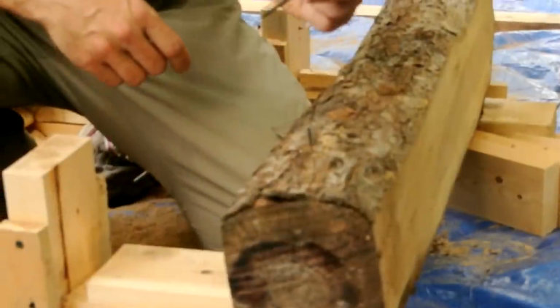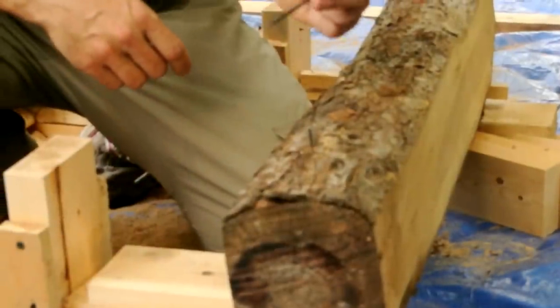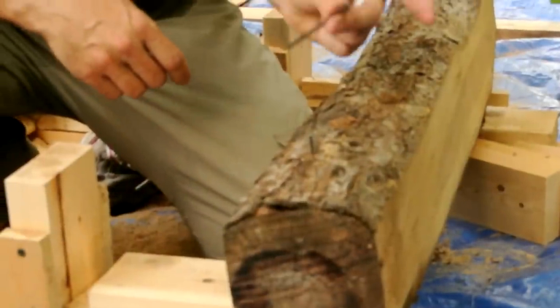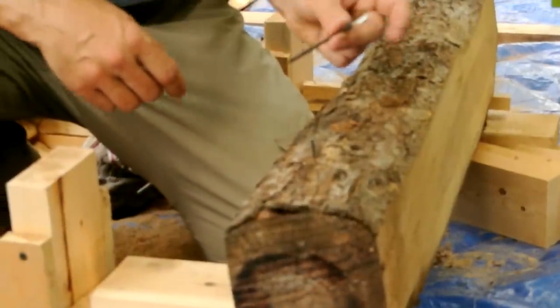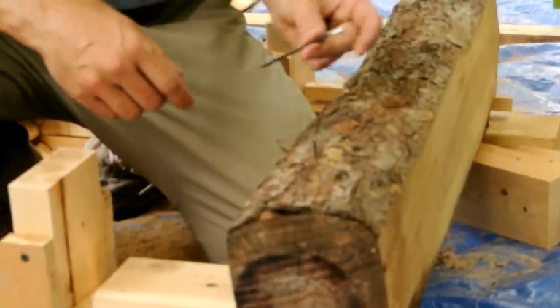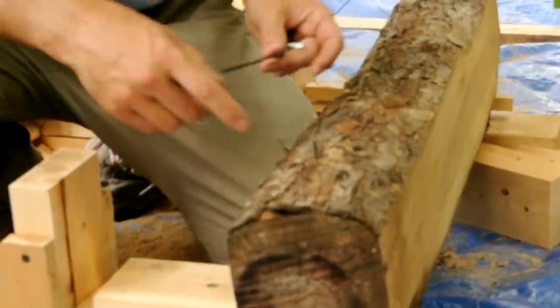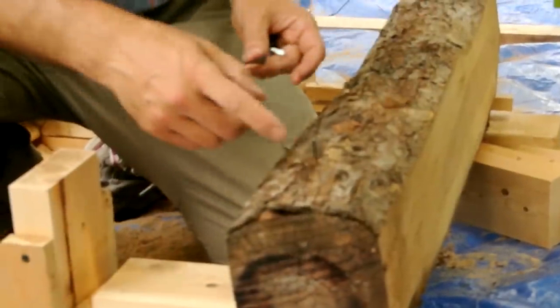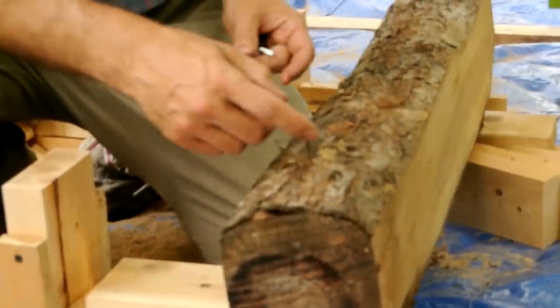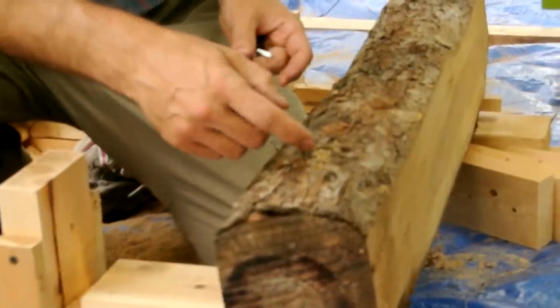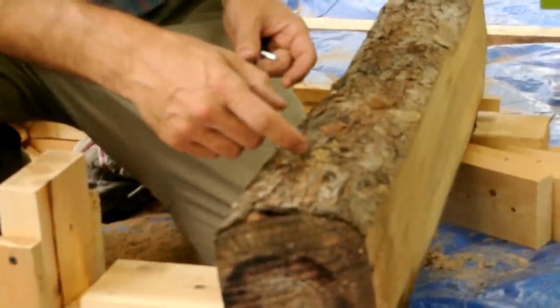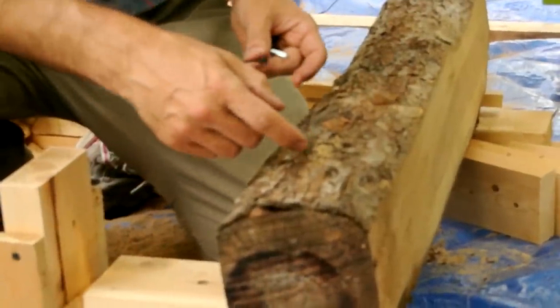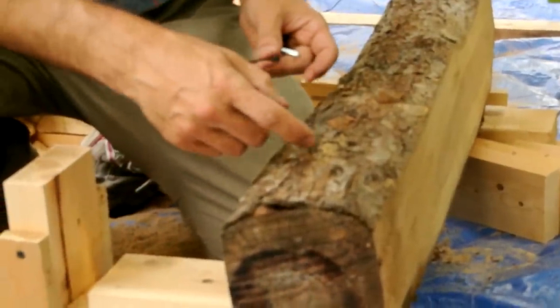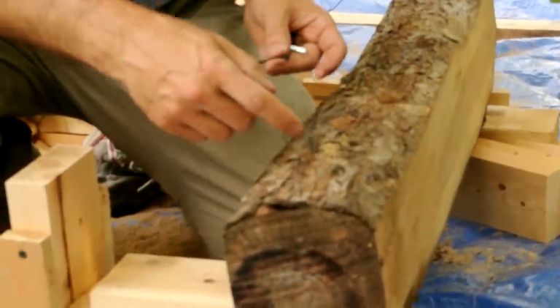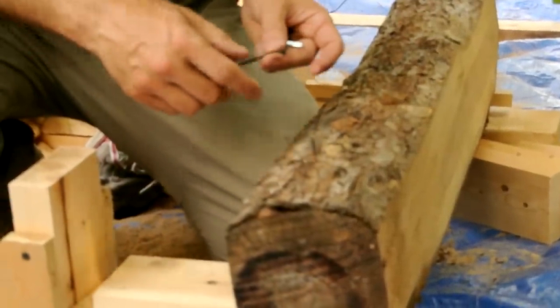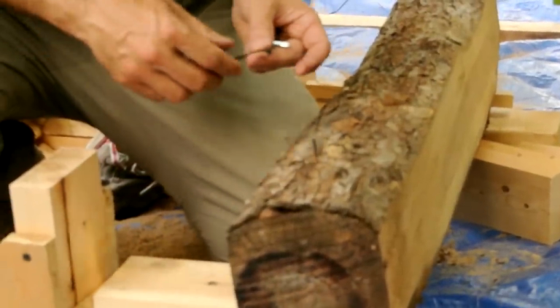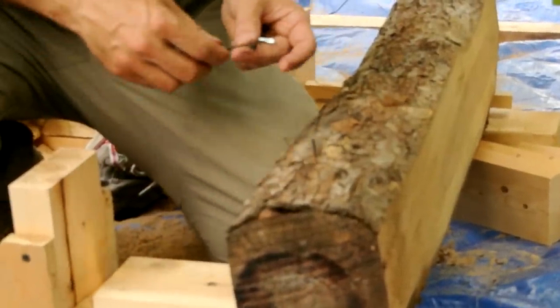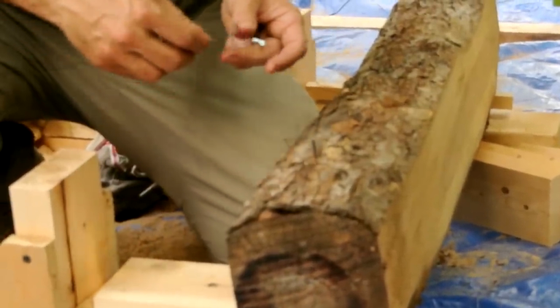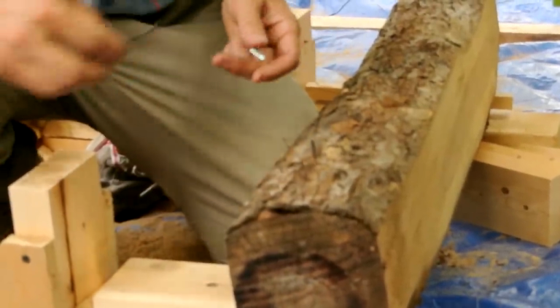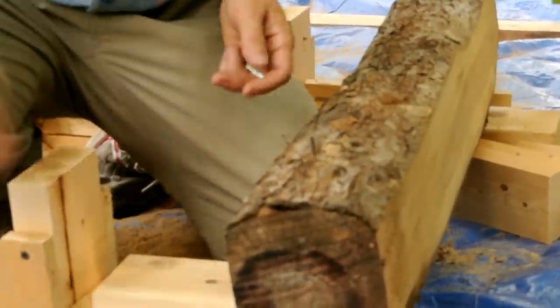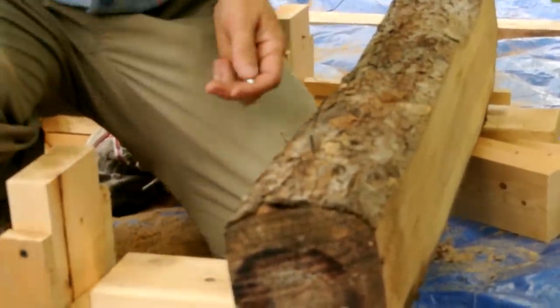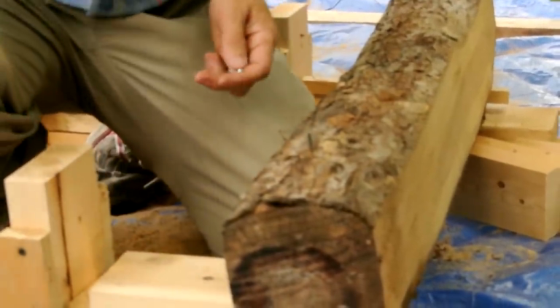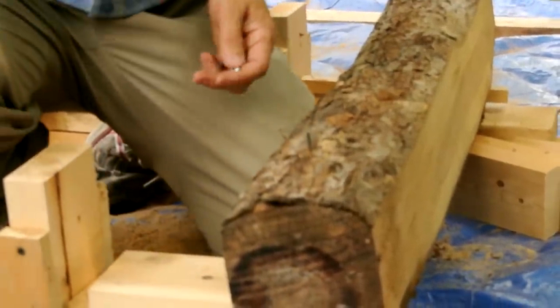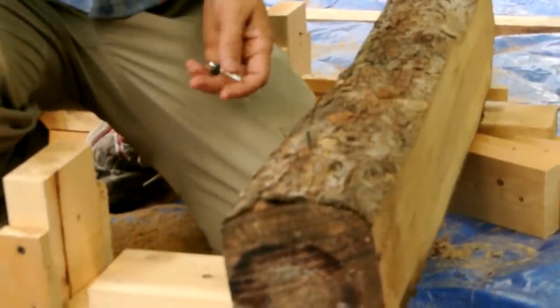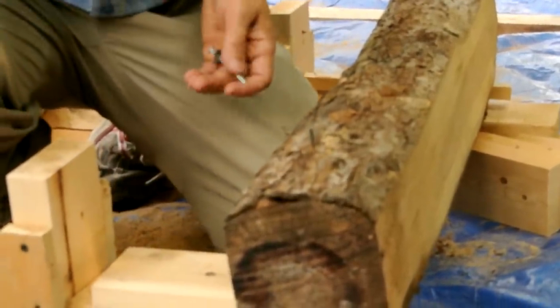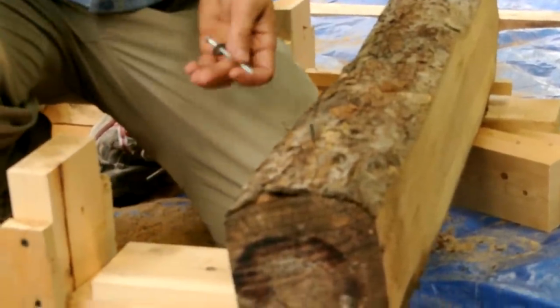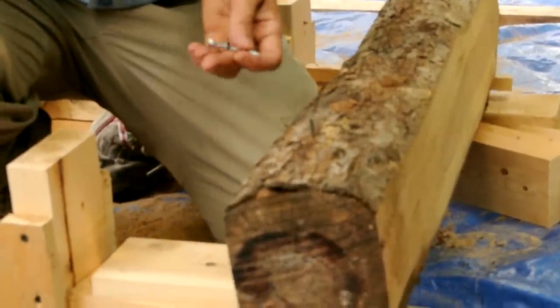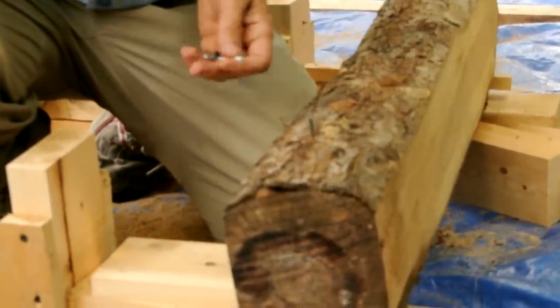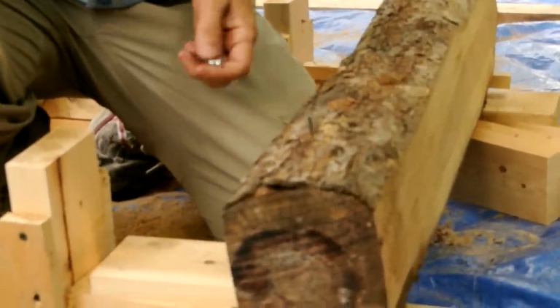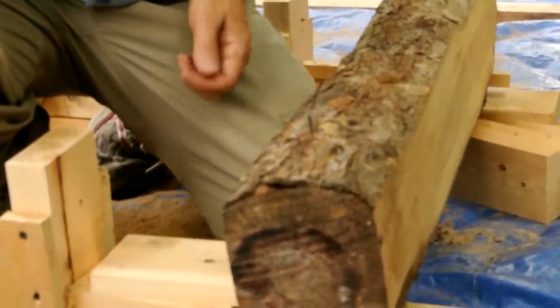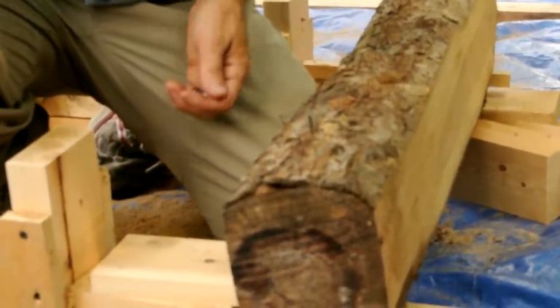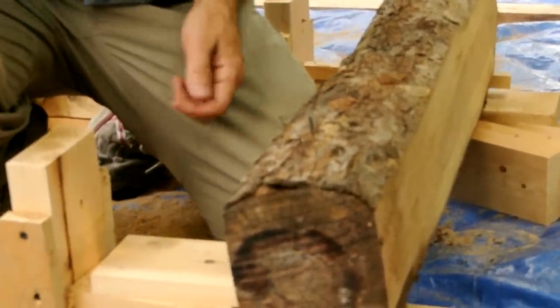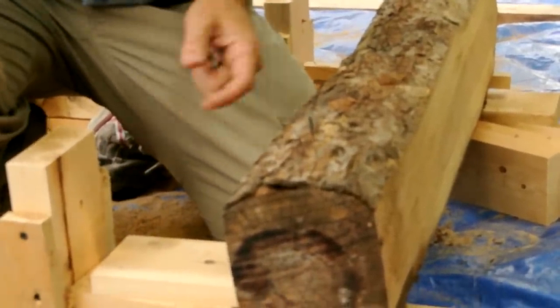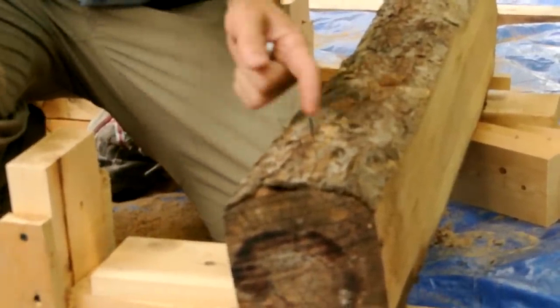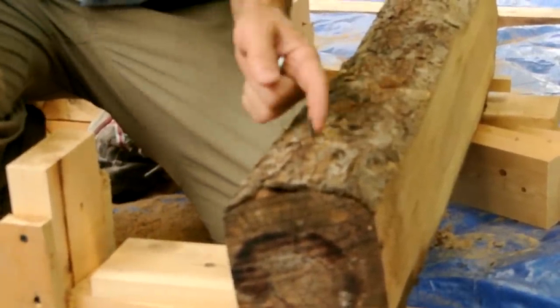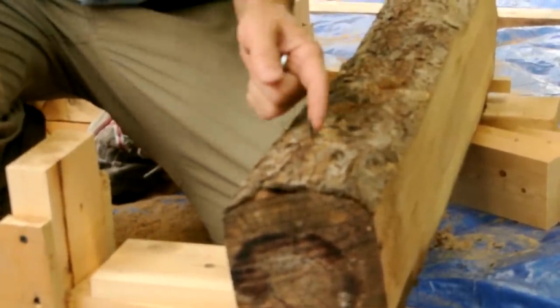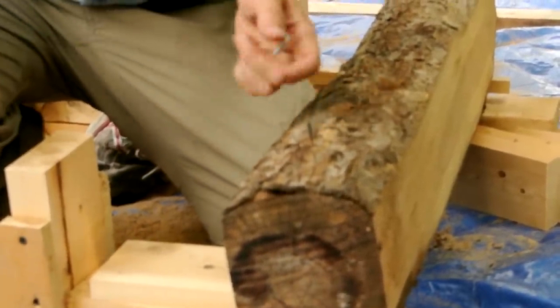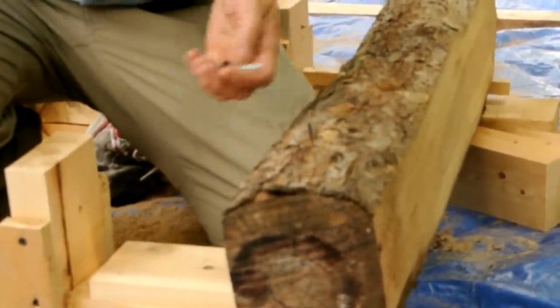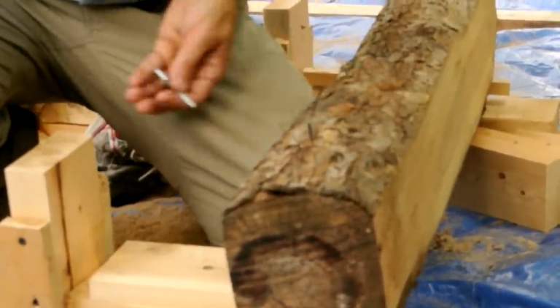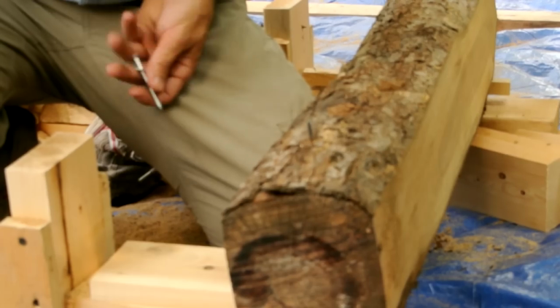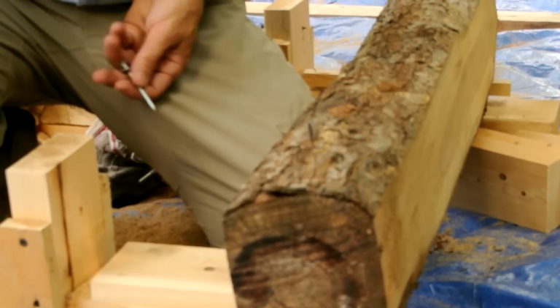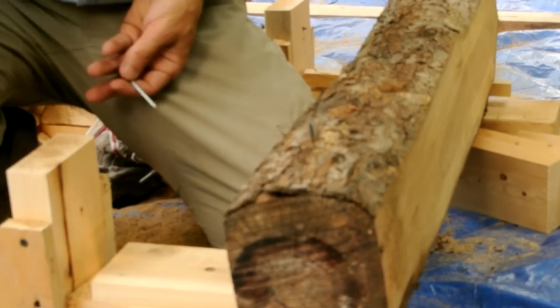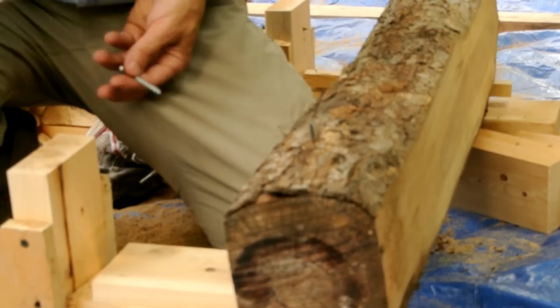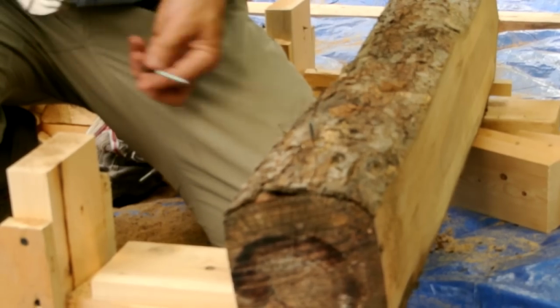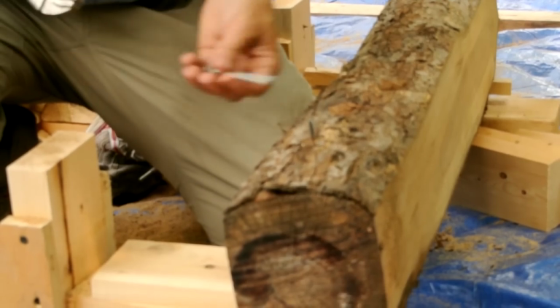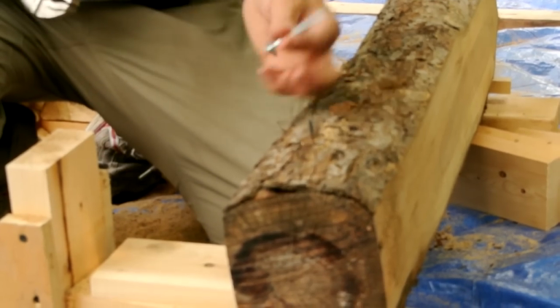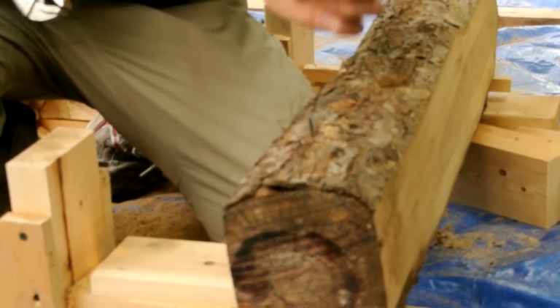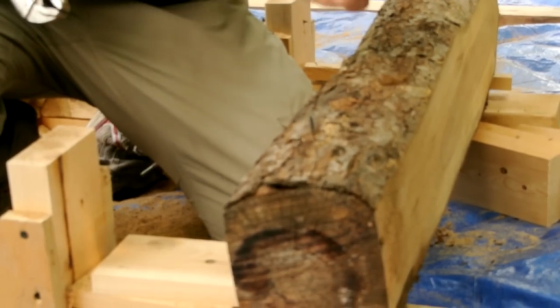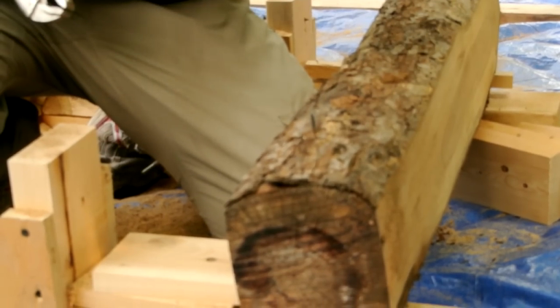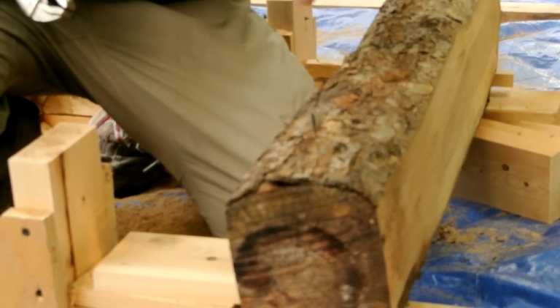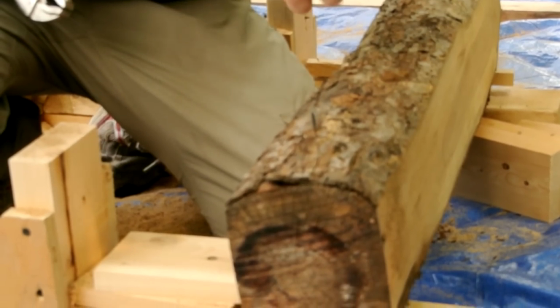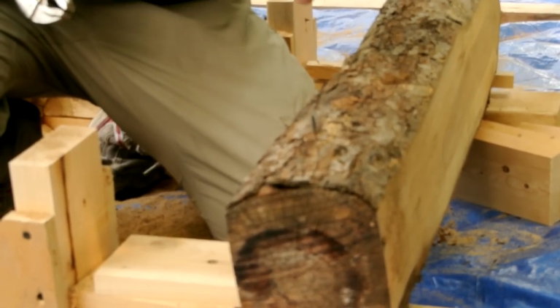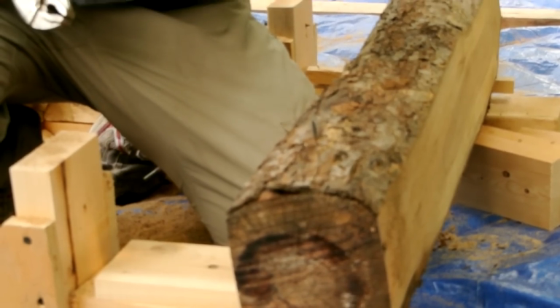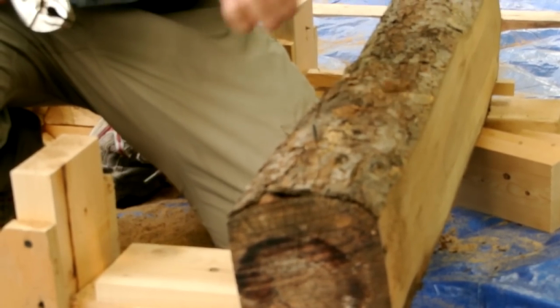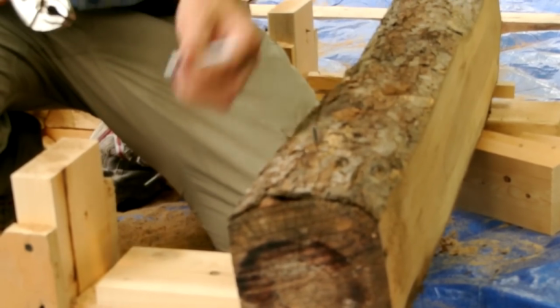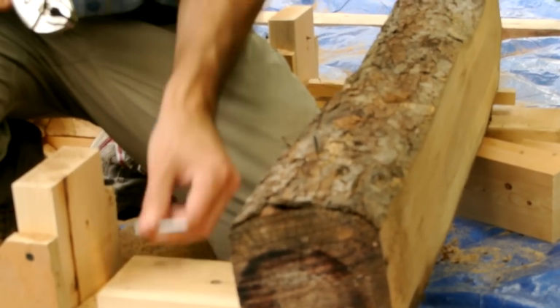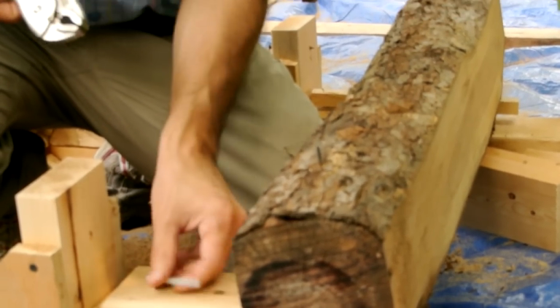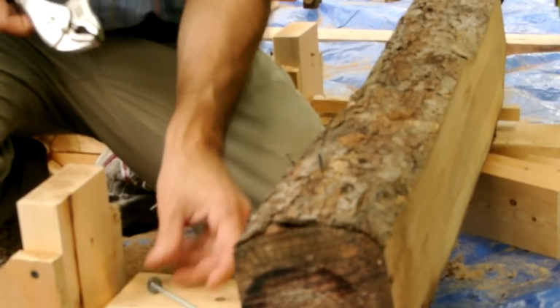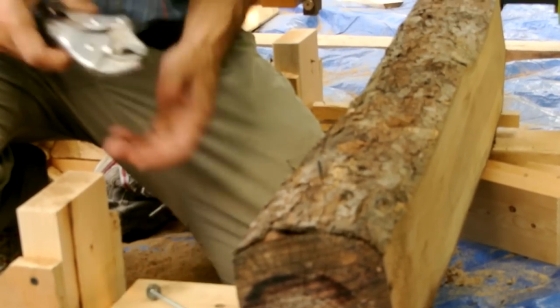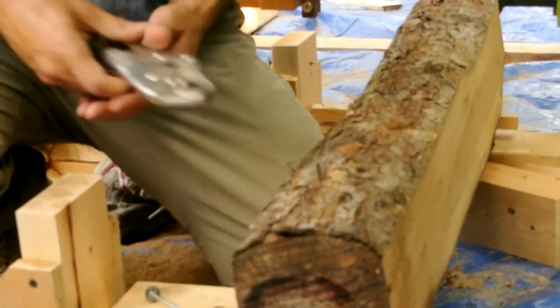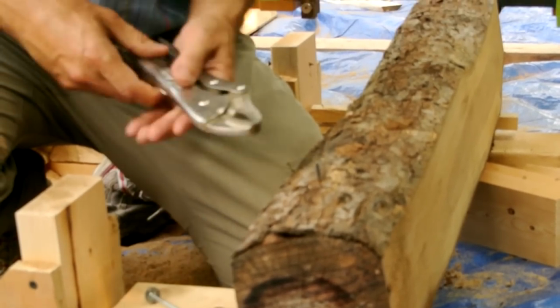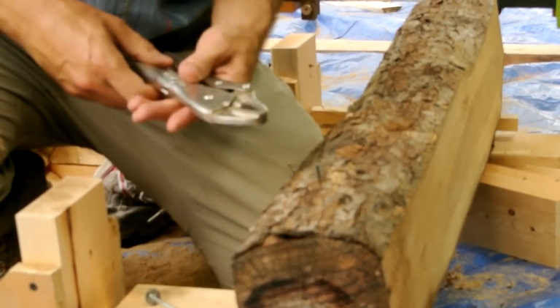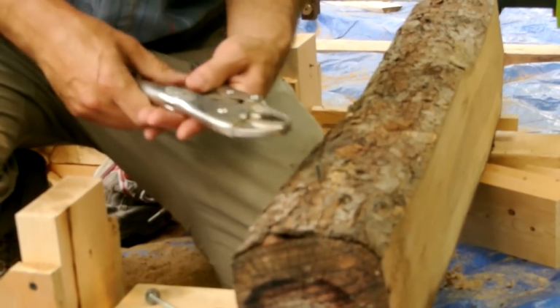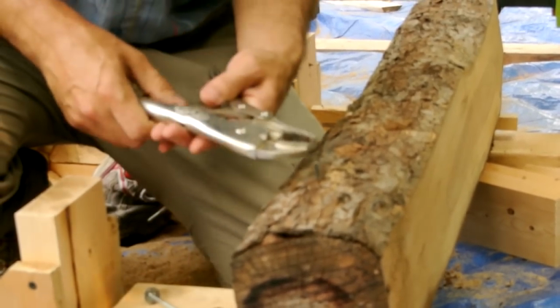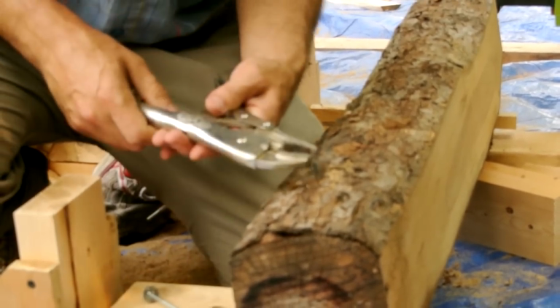These drywall screws turn out not to be the best screws for holding the logs, because I just broke the head off of this one, so I'm going to use some proper screws next.